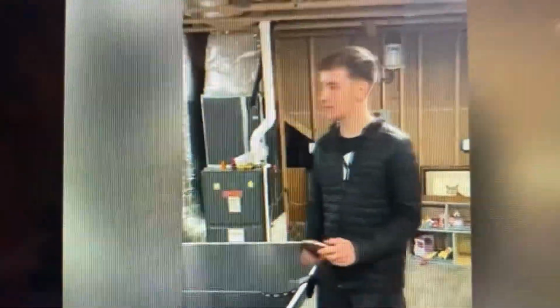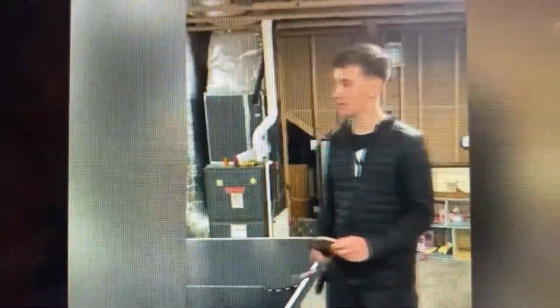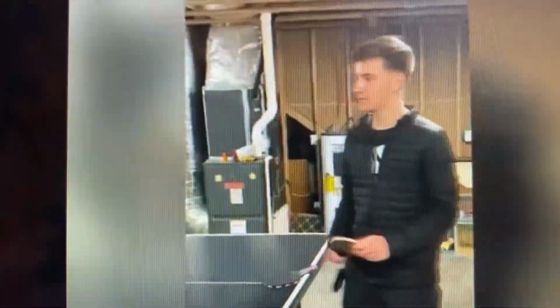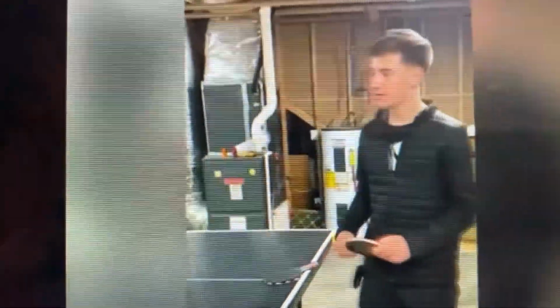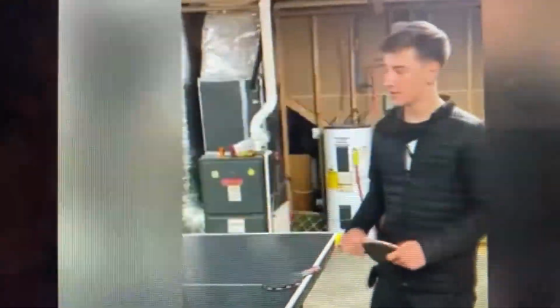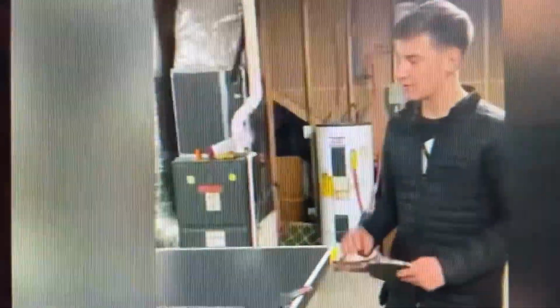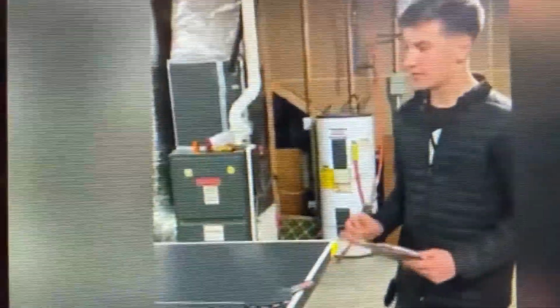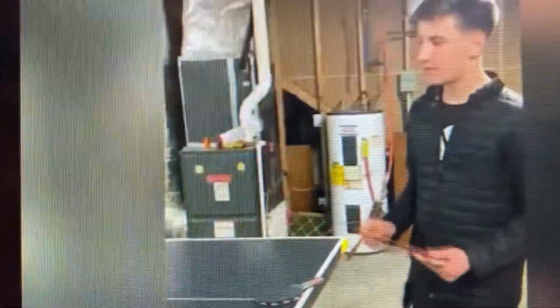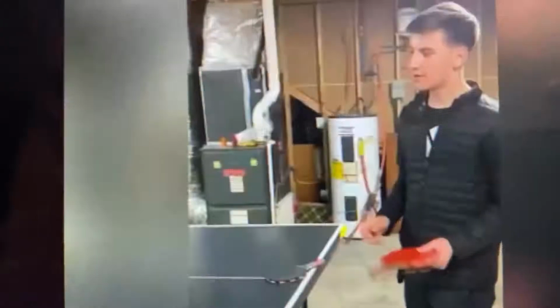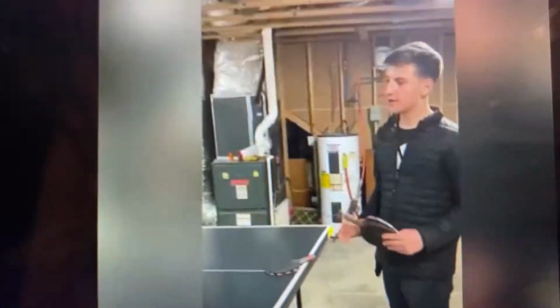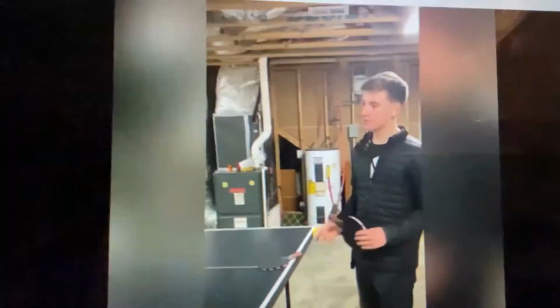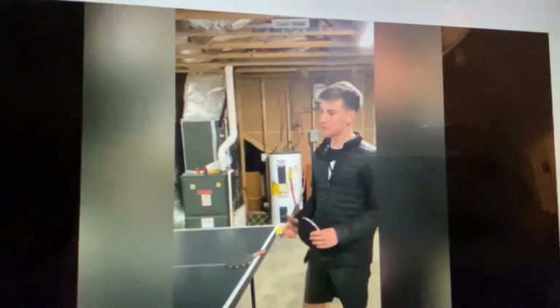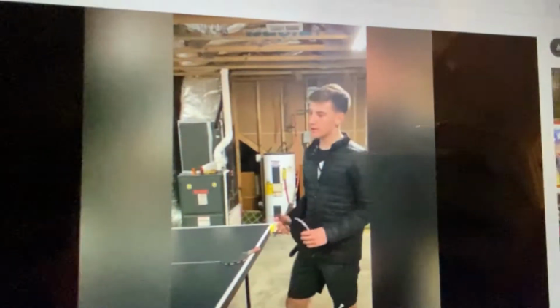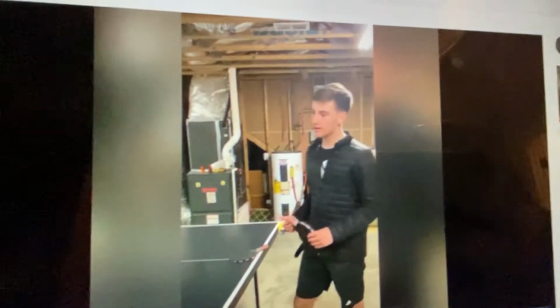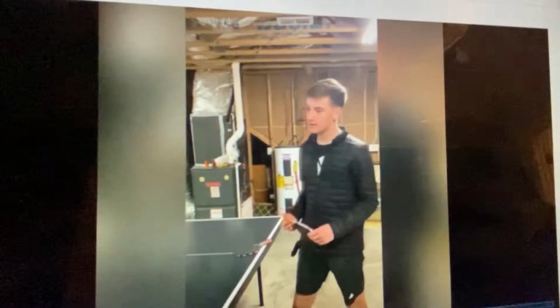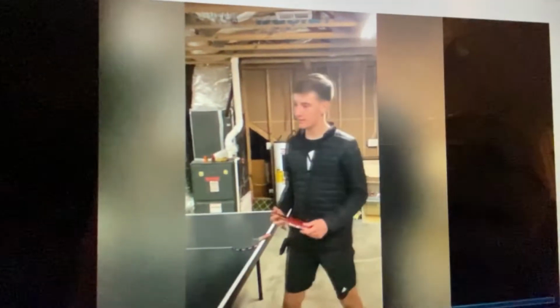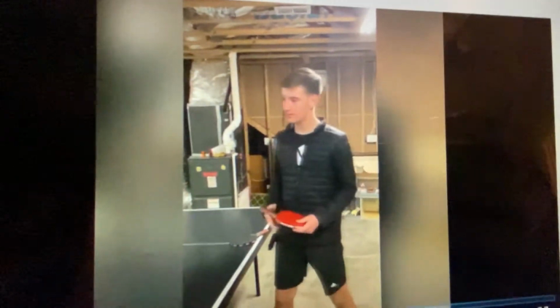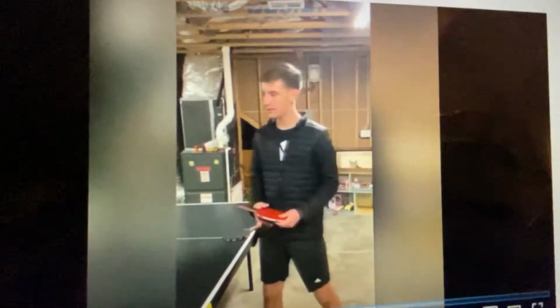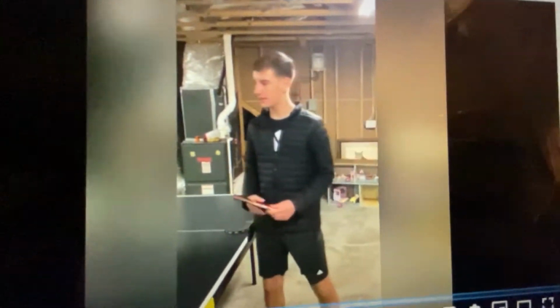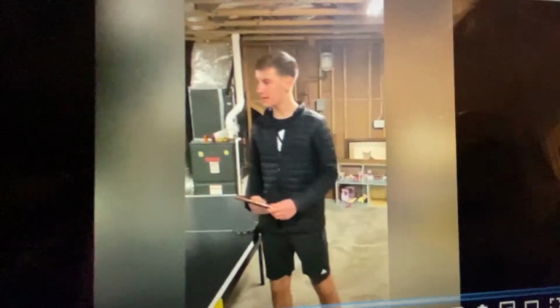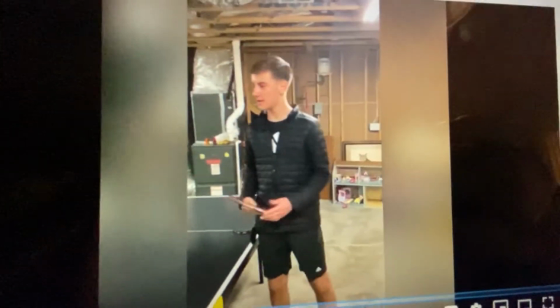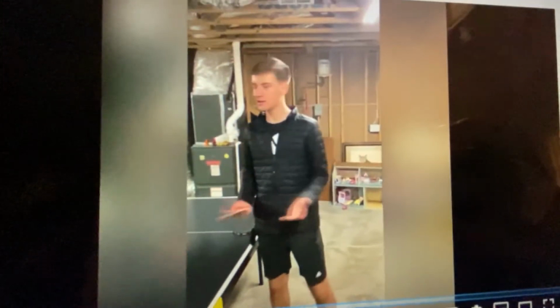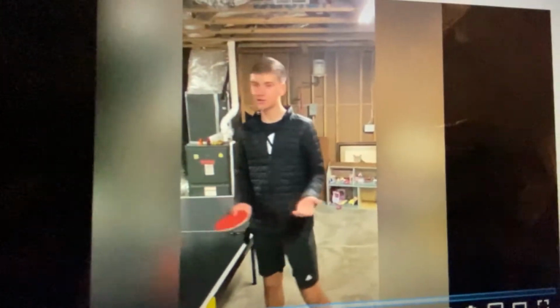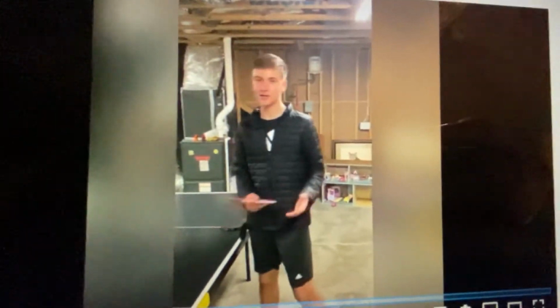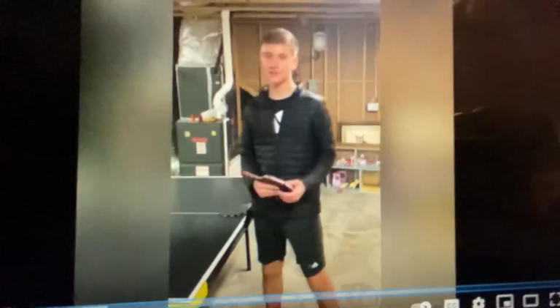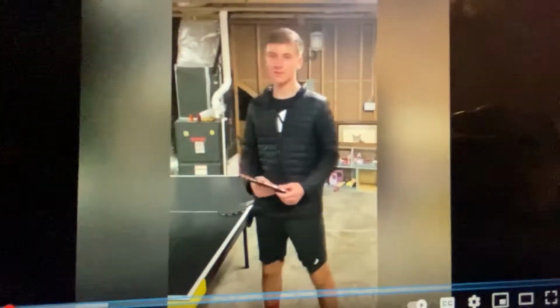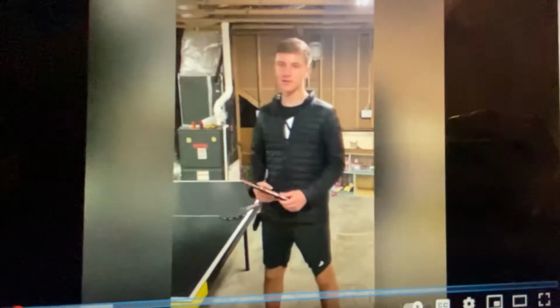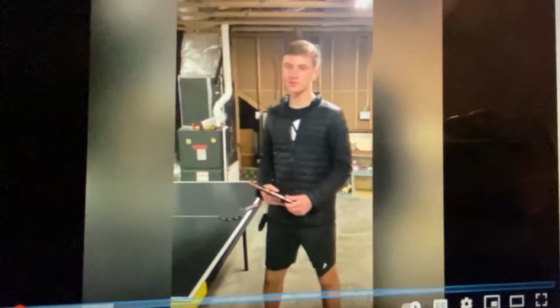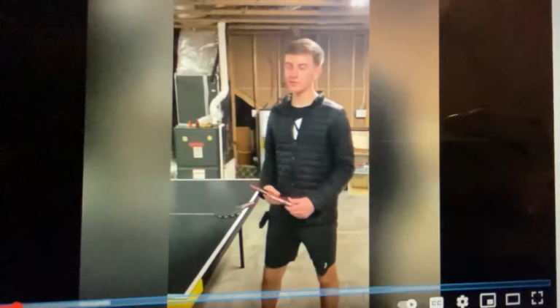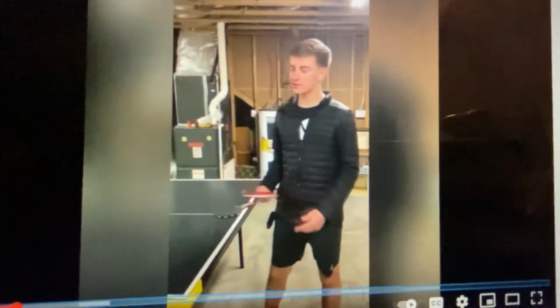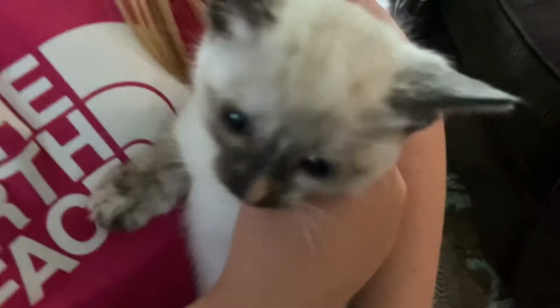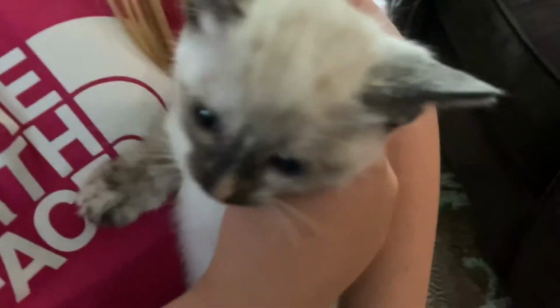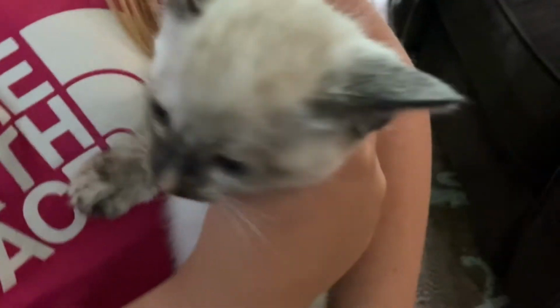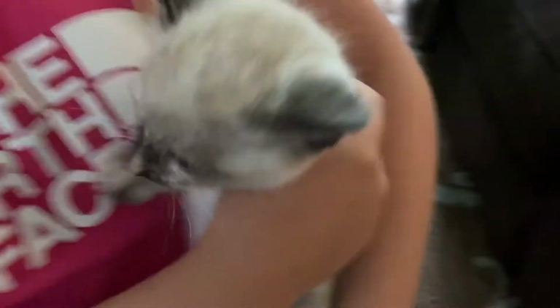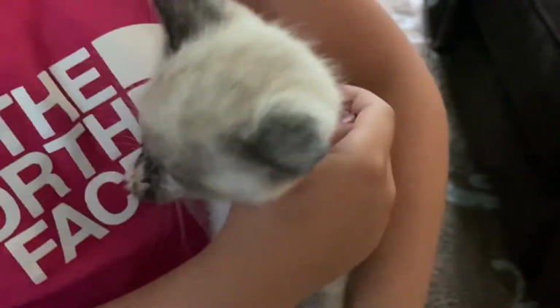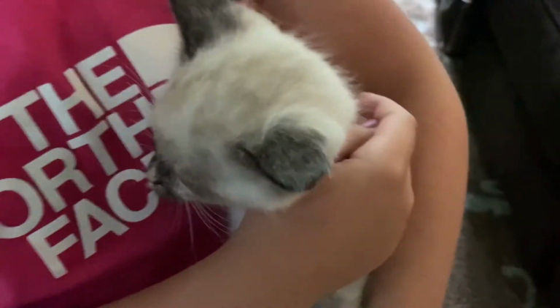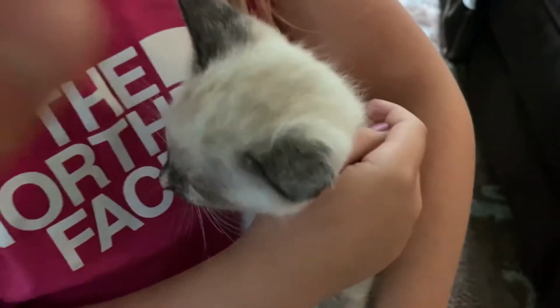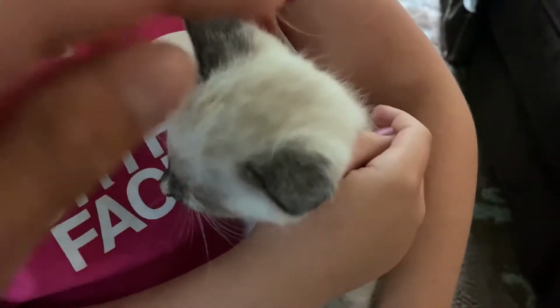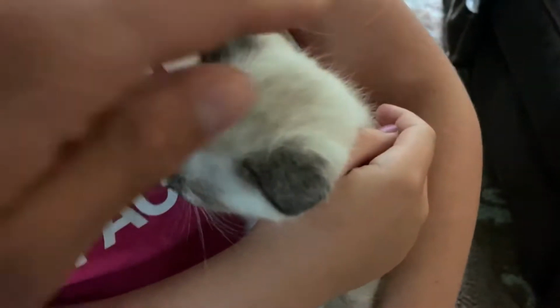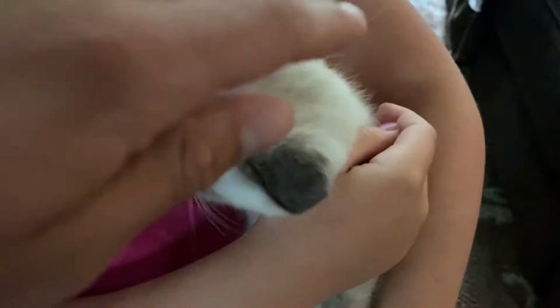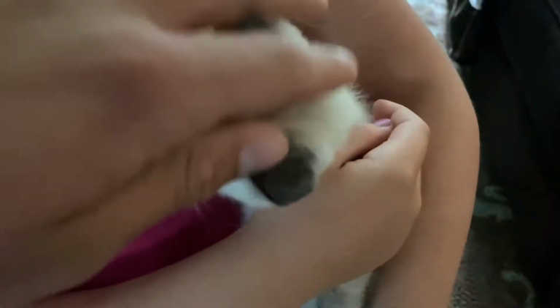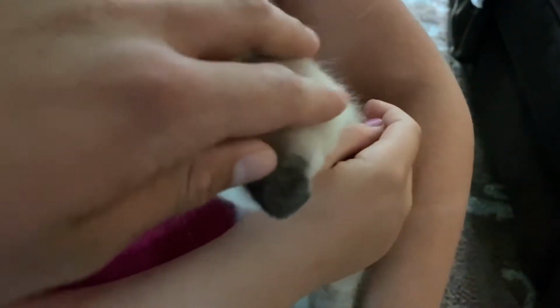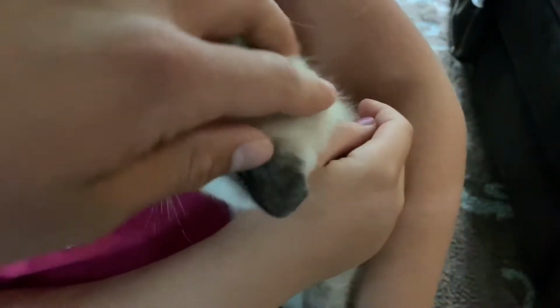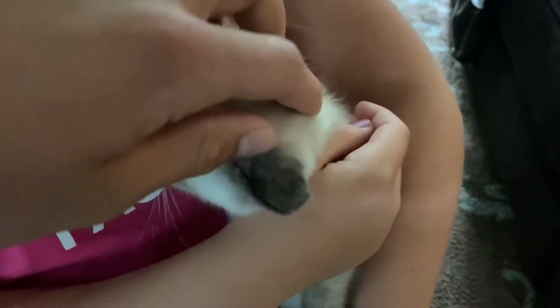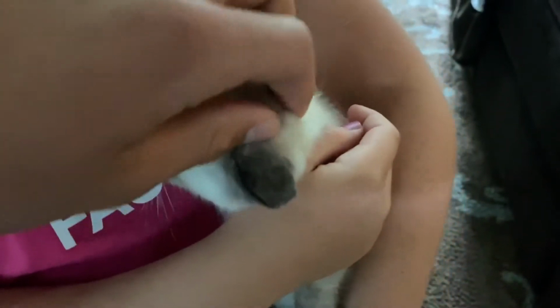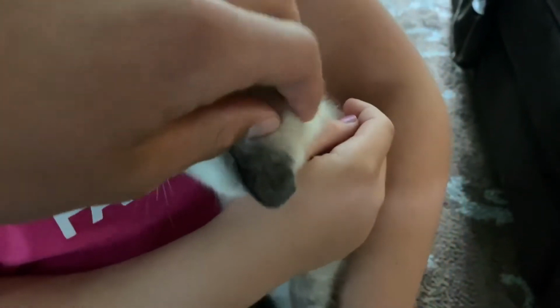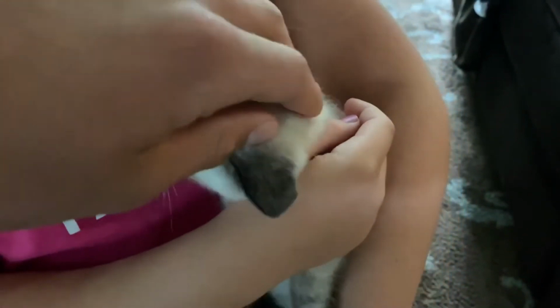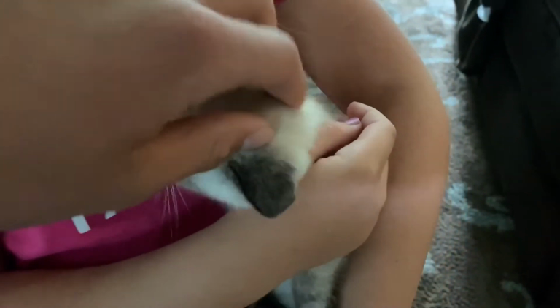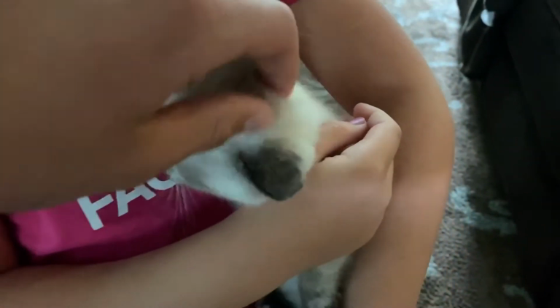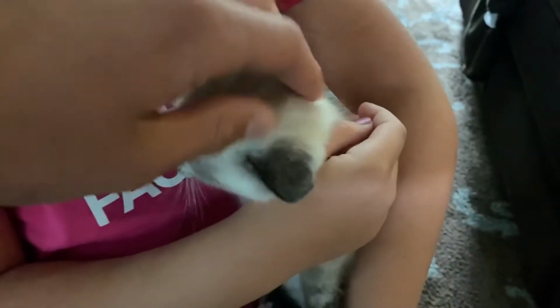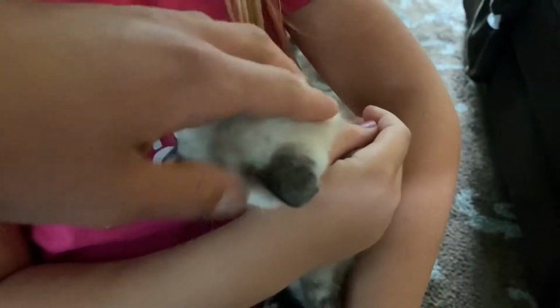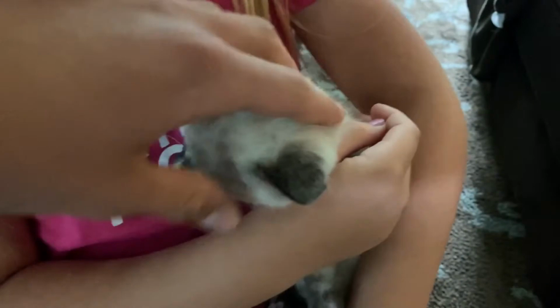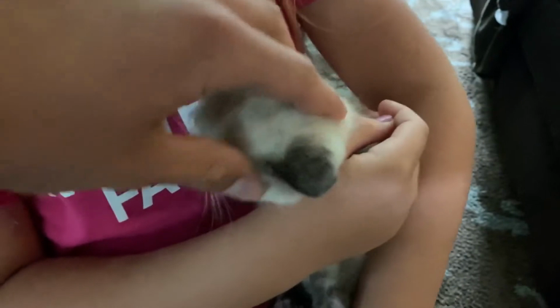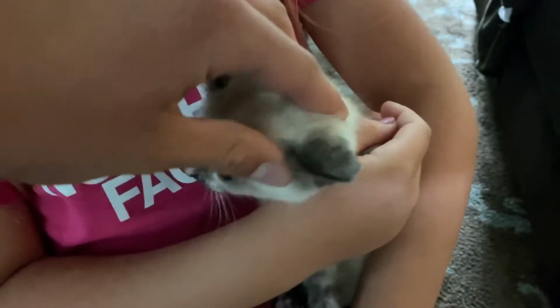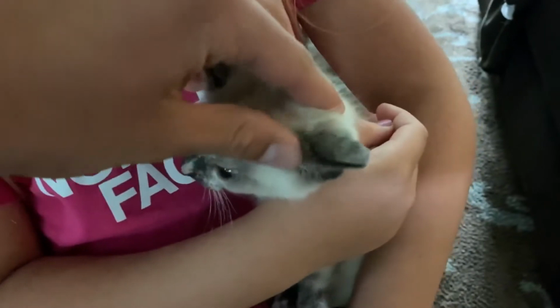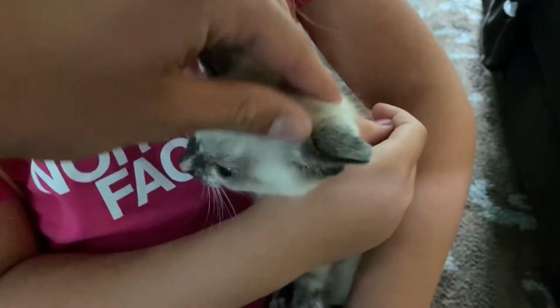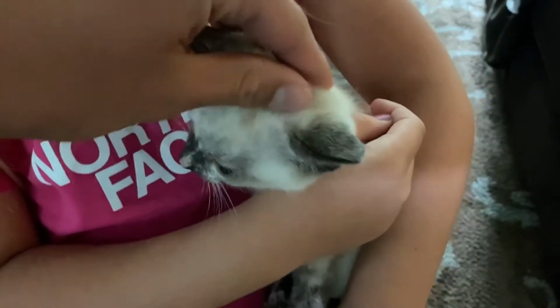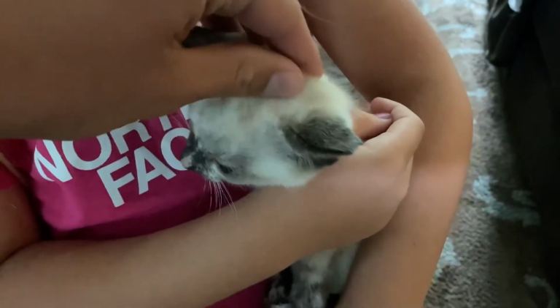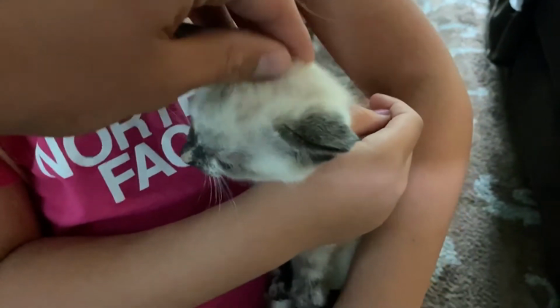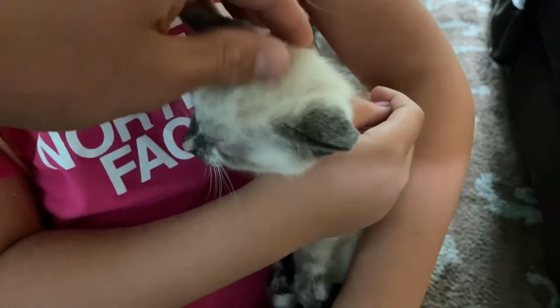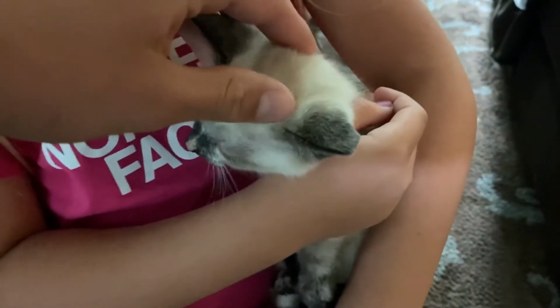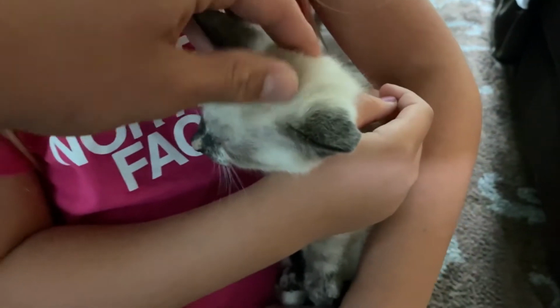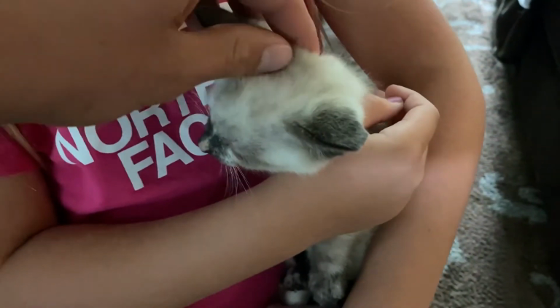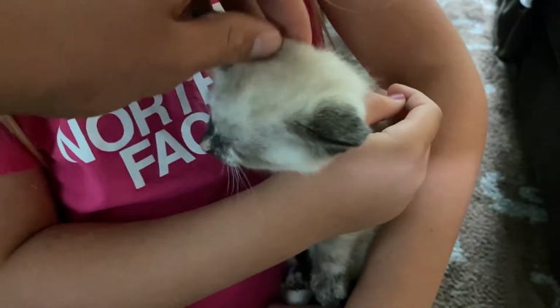Well, I think that's enough of the throwback. Today my sister got a brand new kitten.